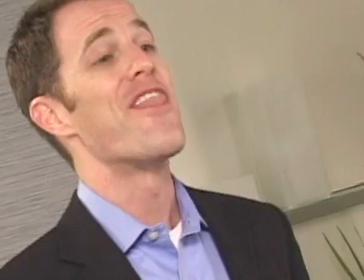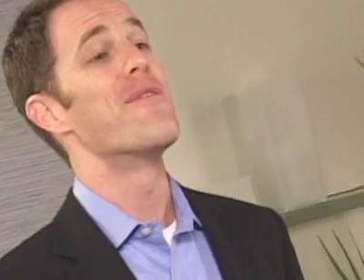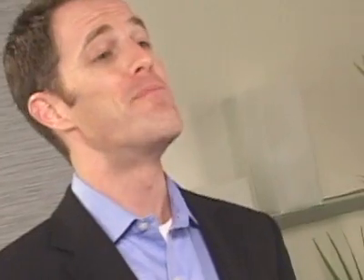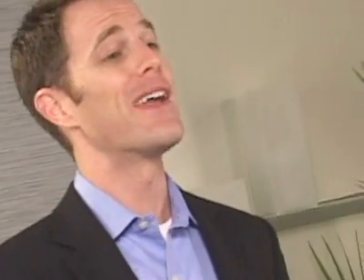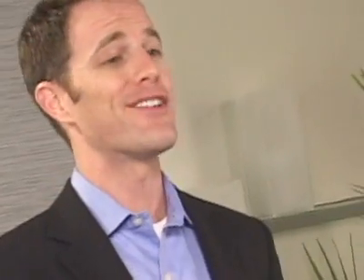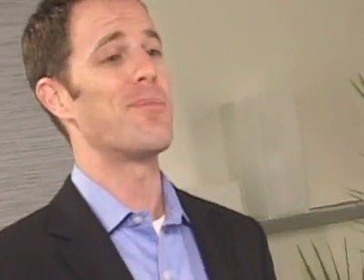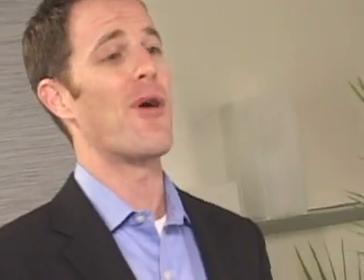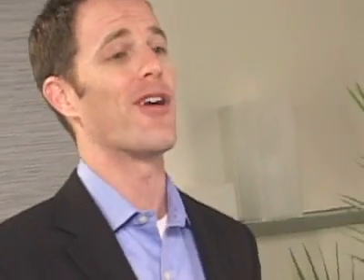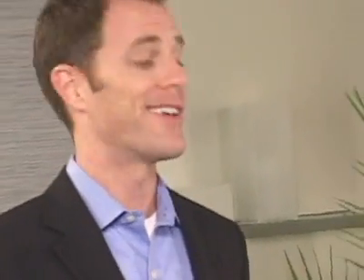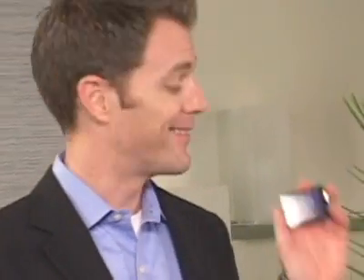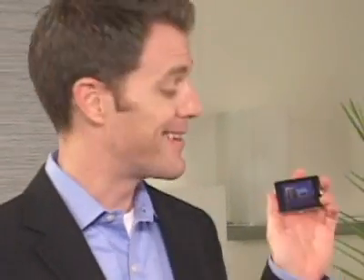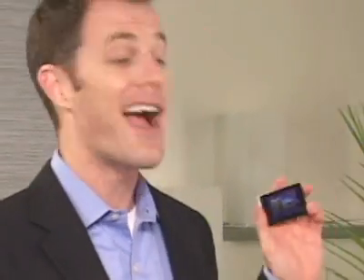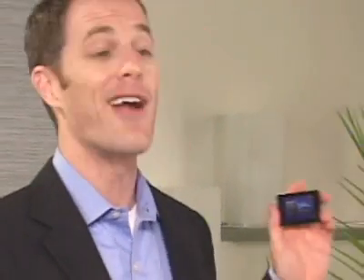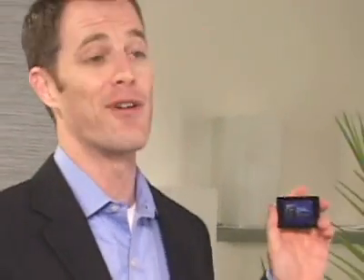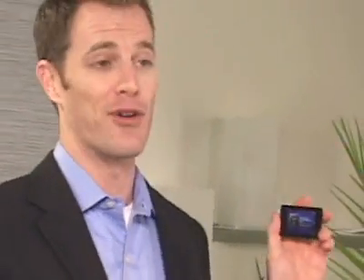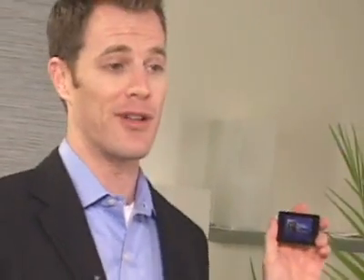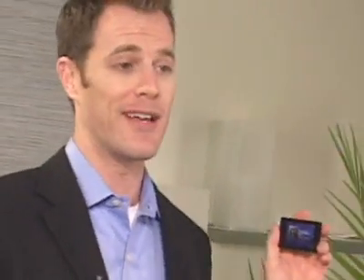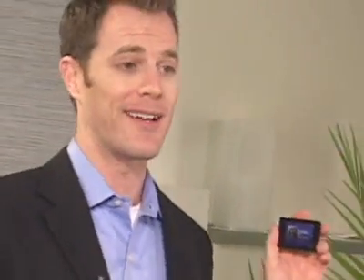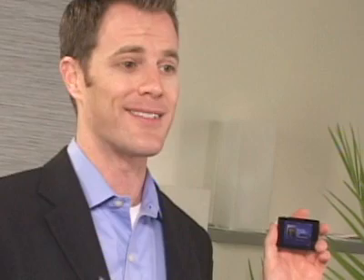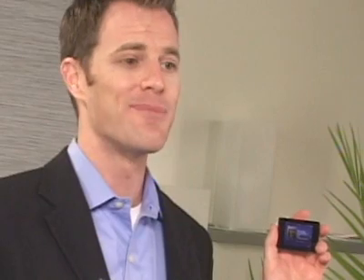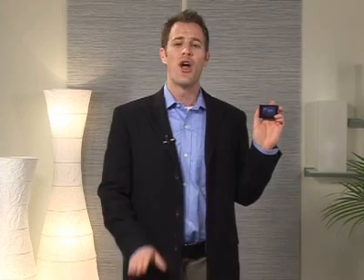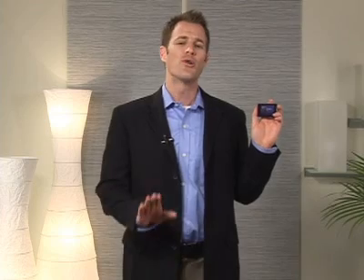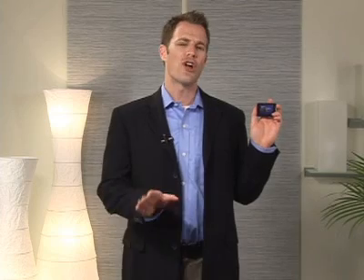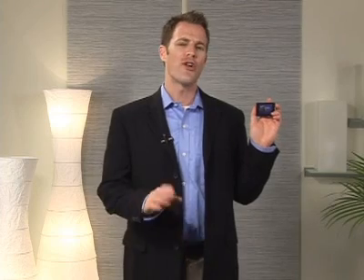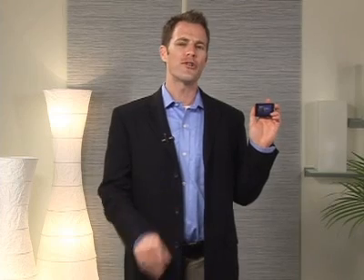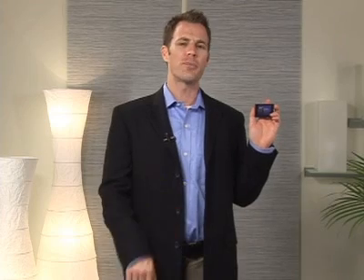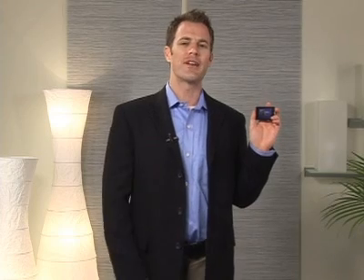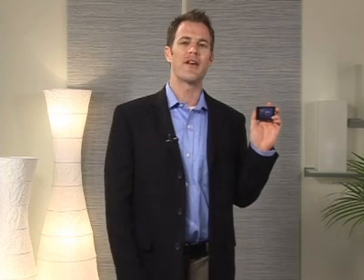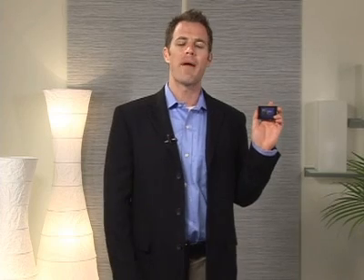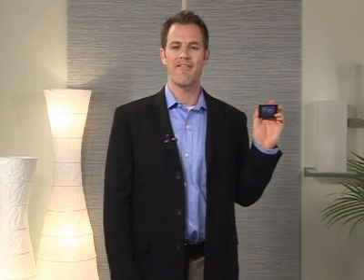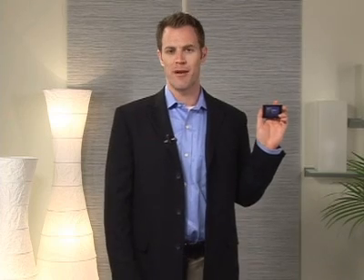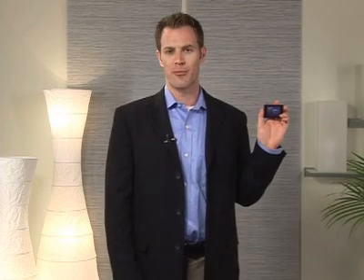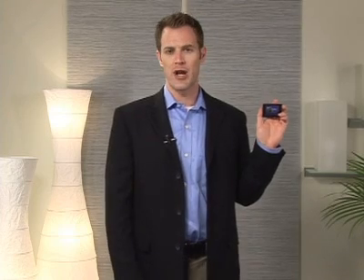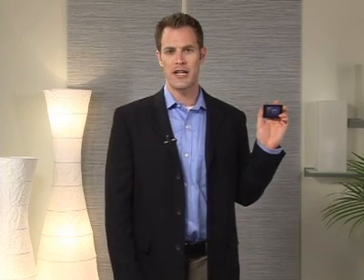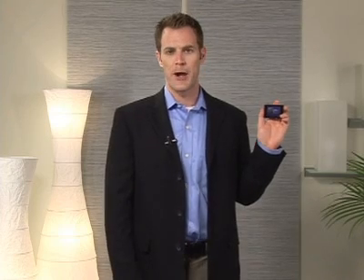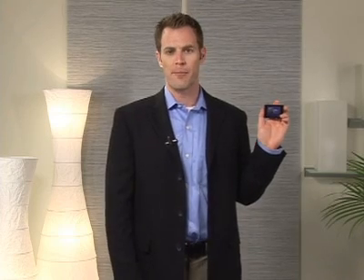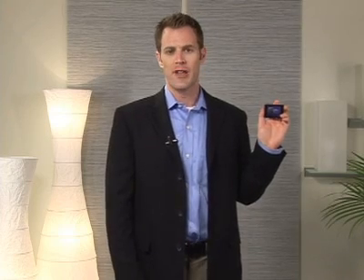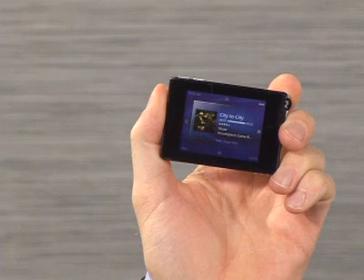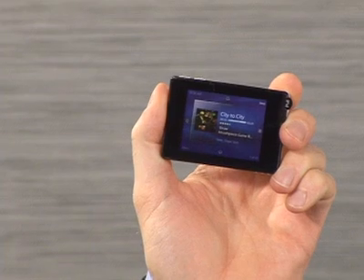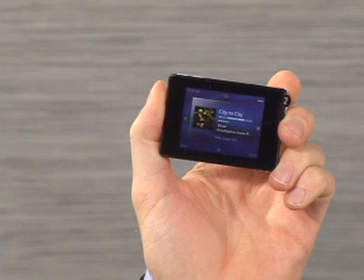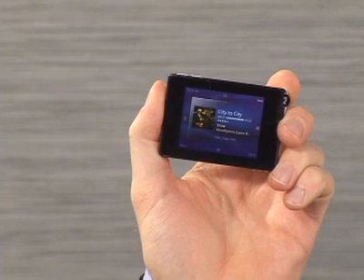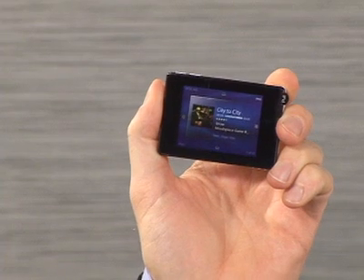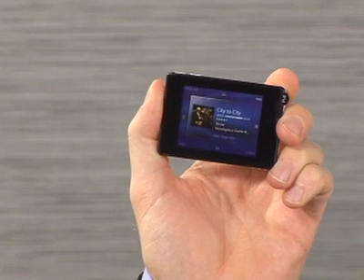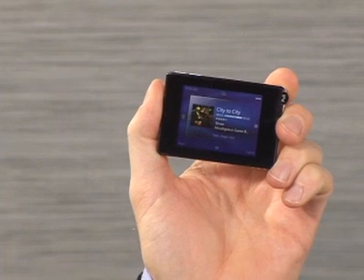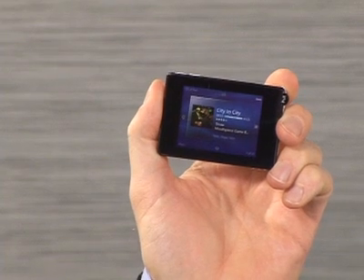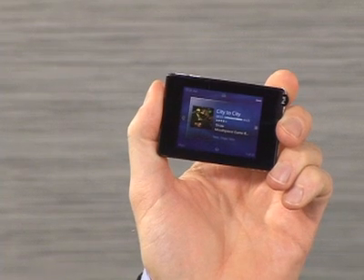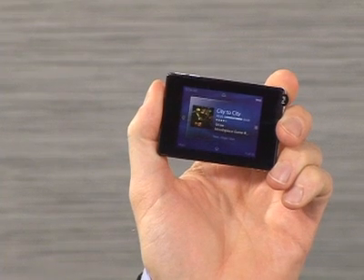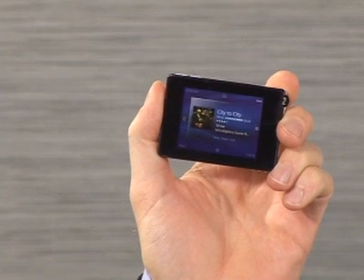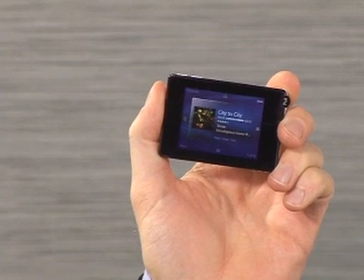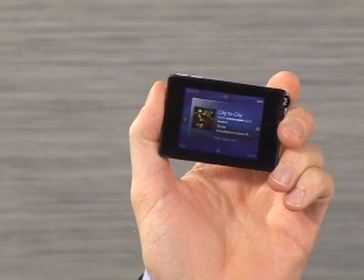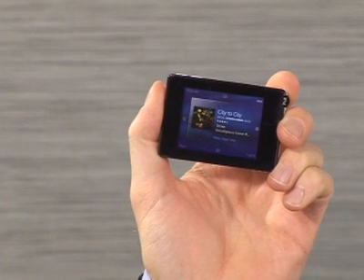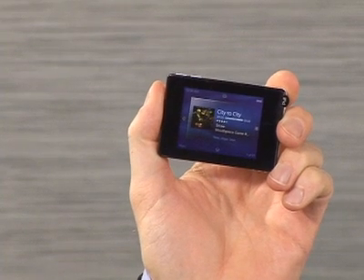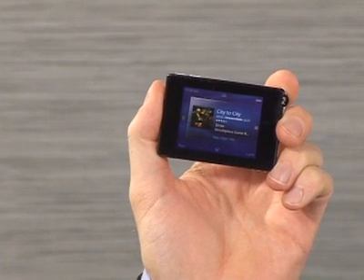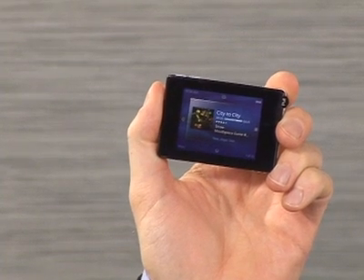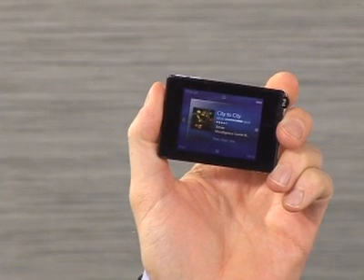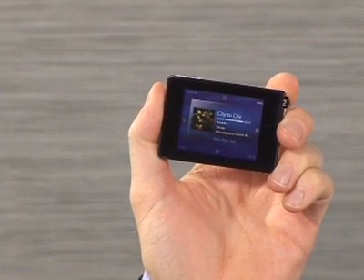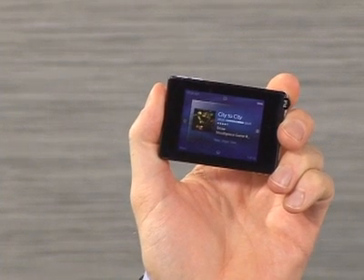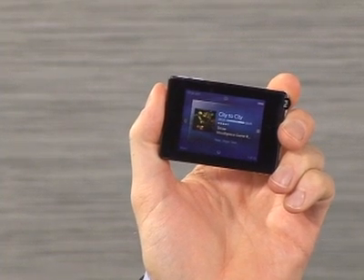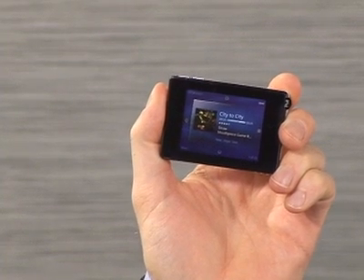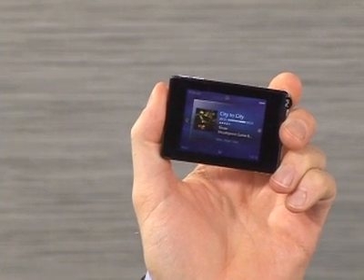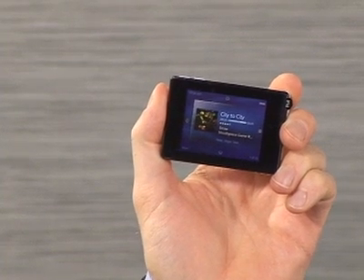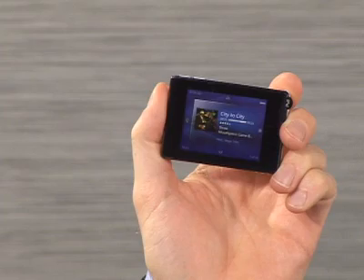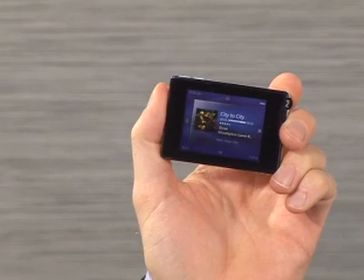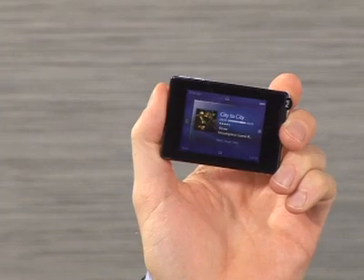The biggest bargain is the iRiver Clix, which also picks up FM radio. The 512 megabyte version sells for about $60.